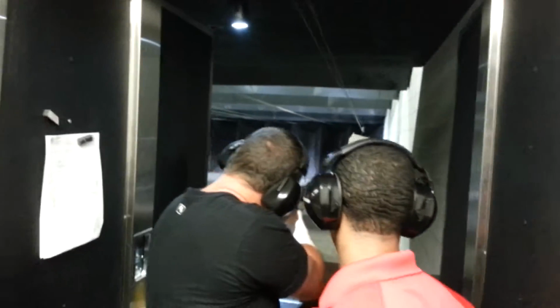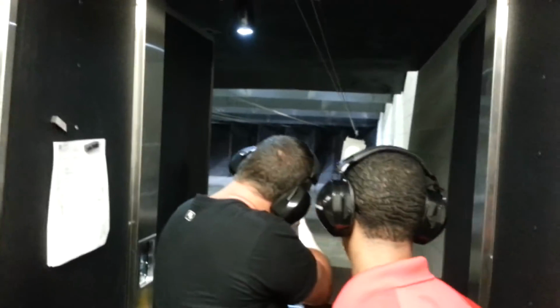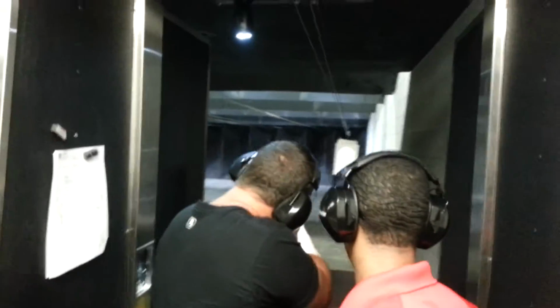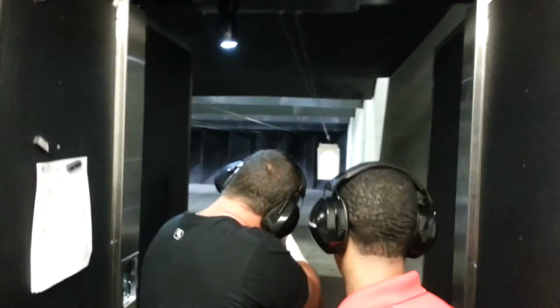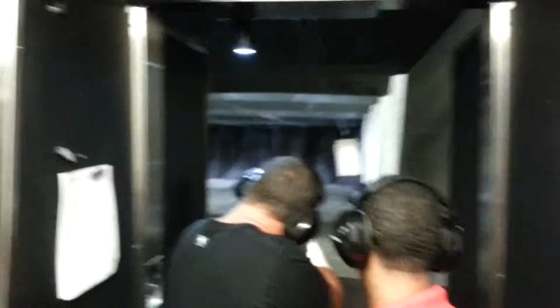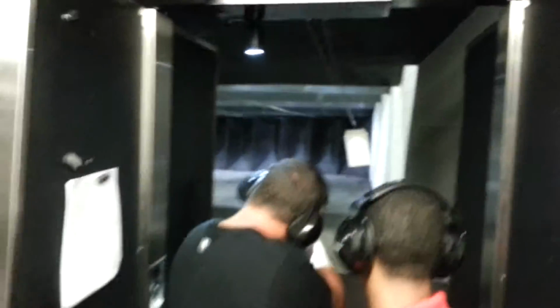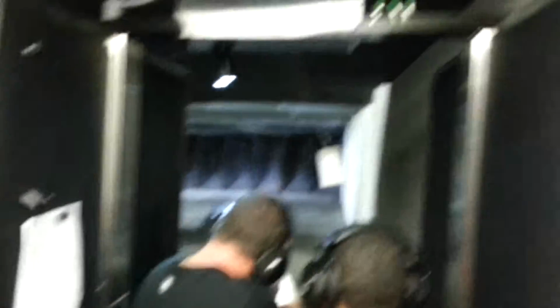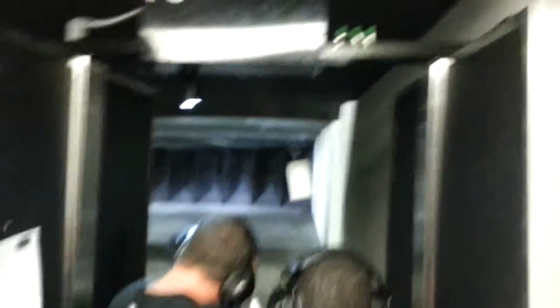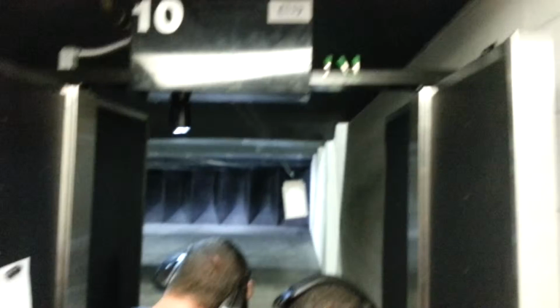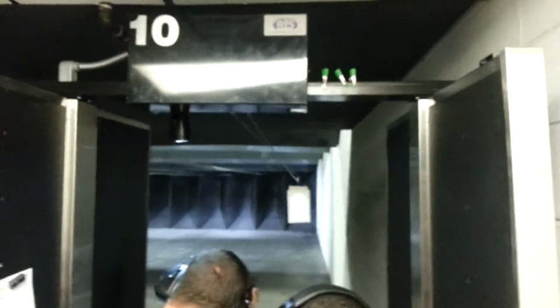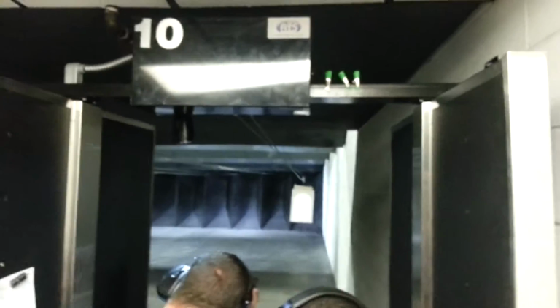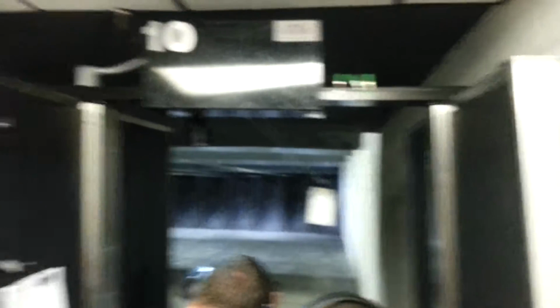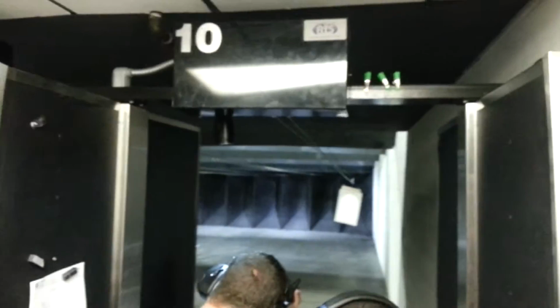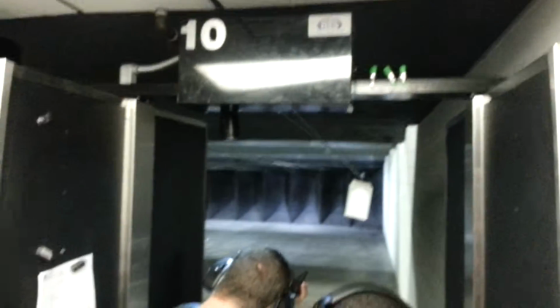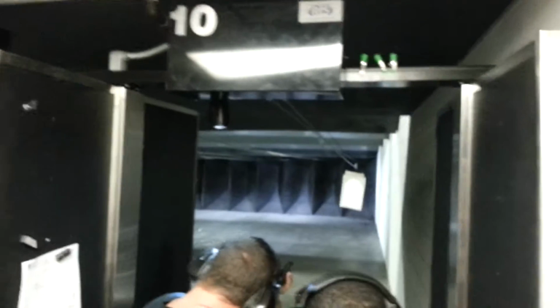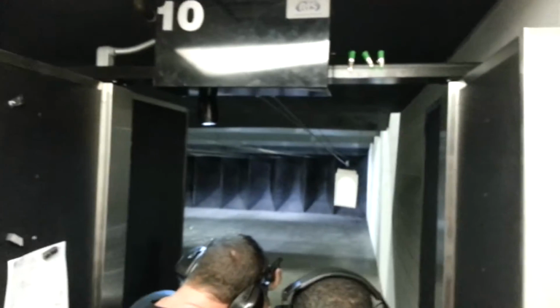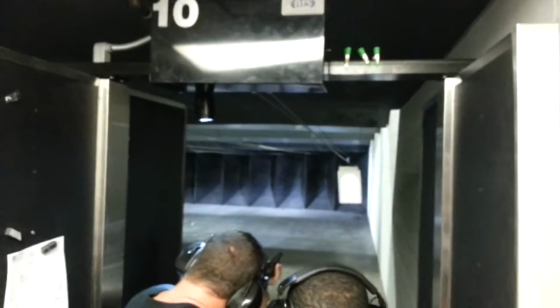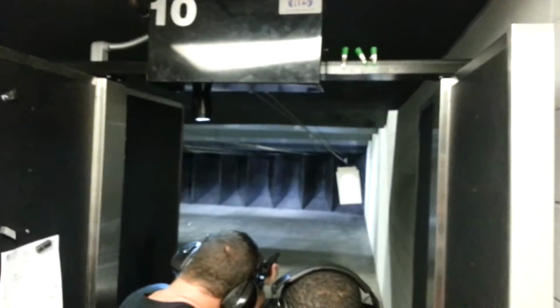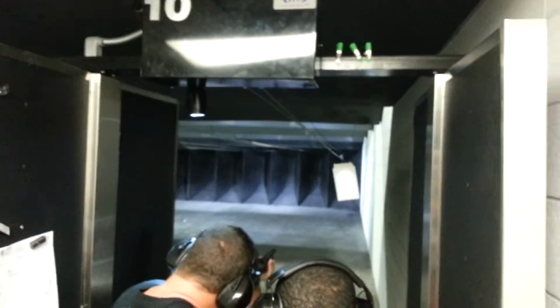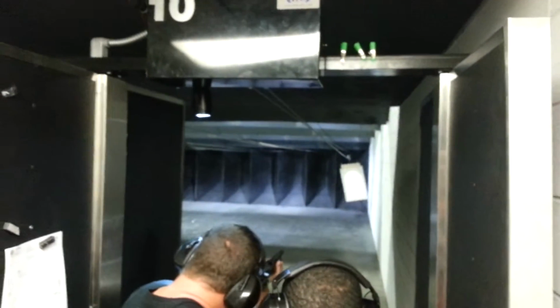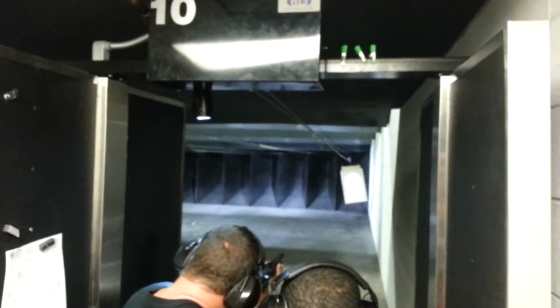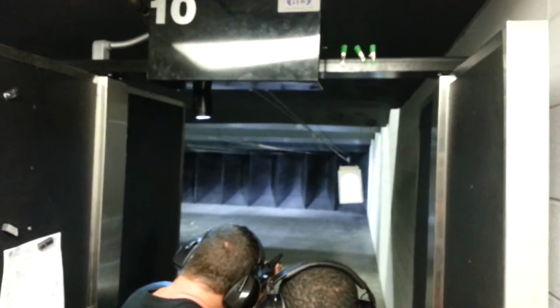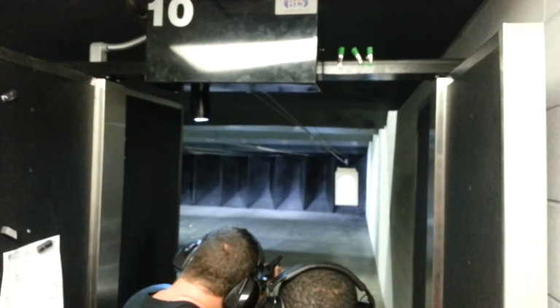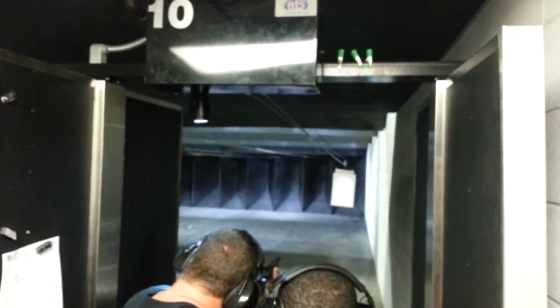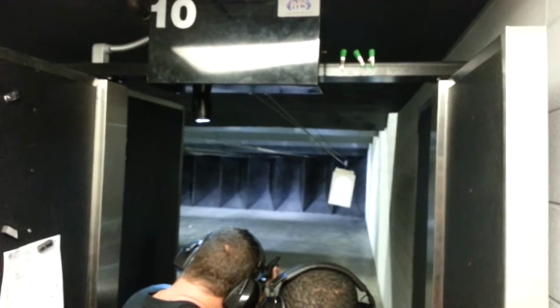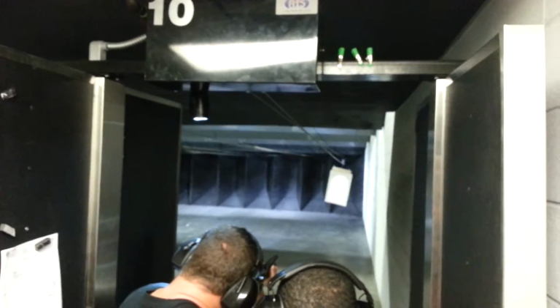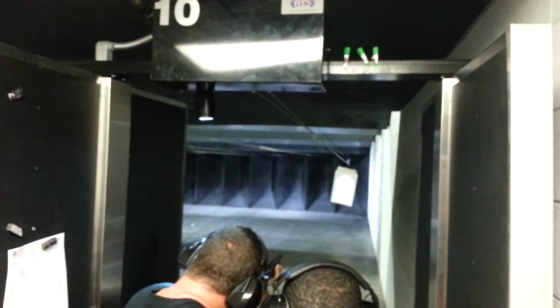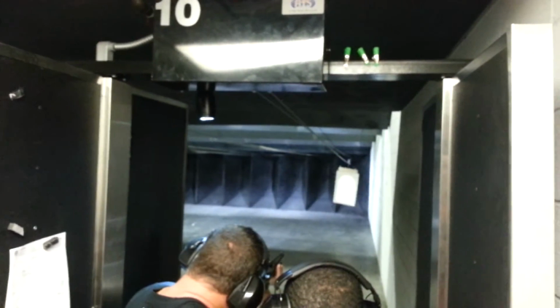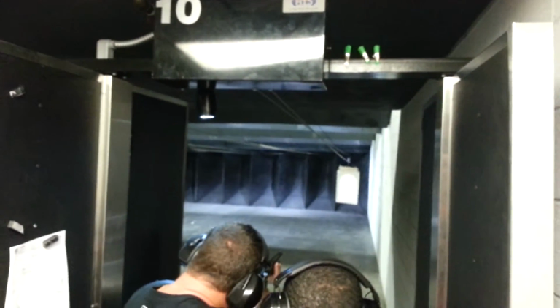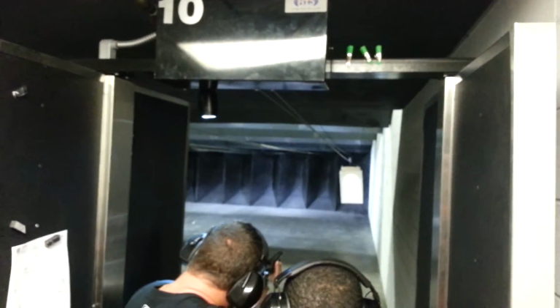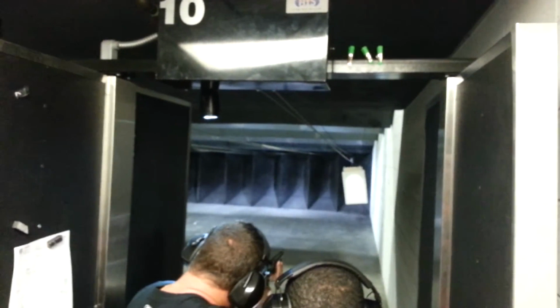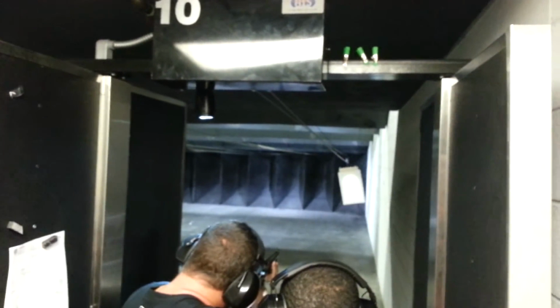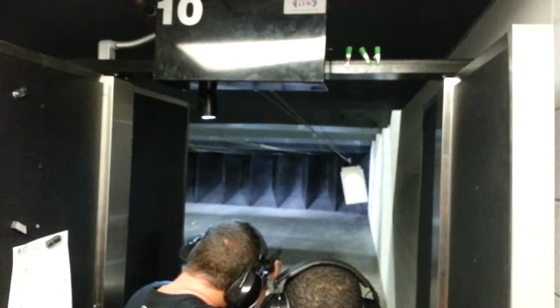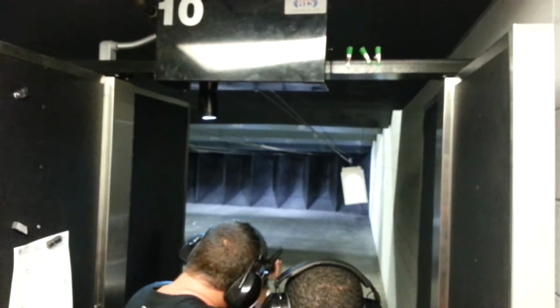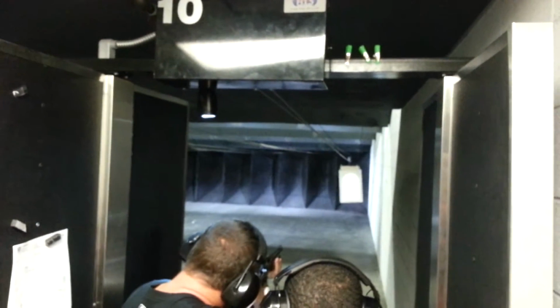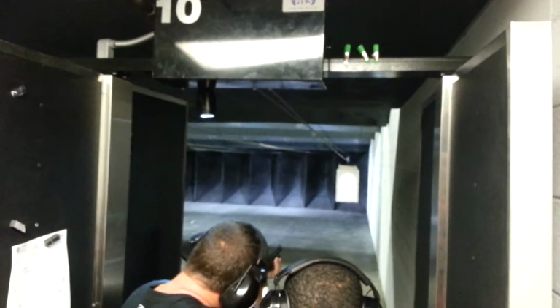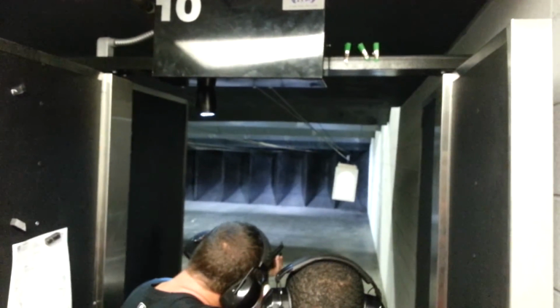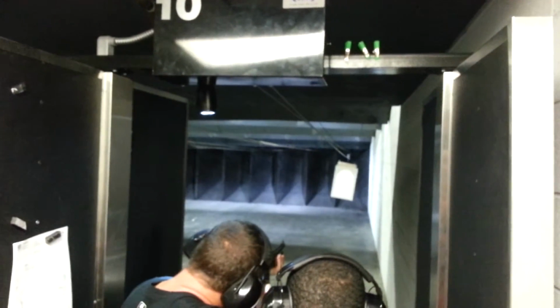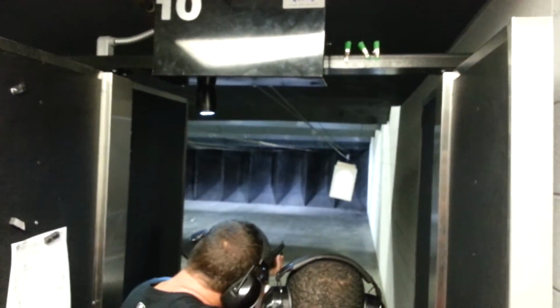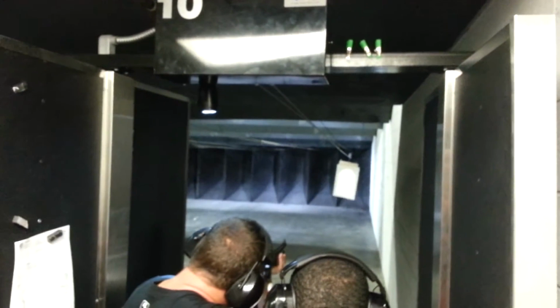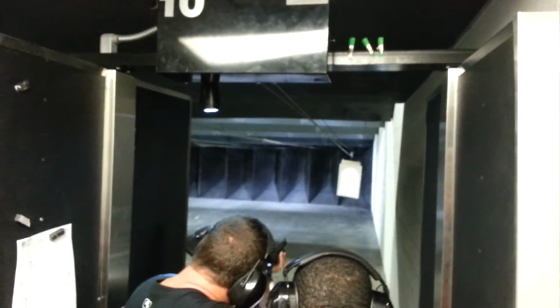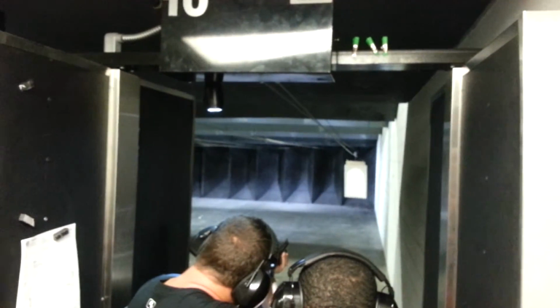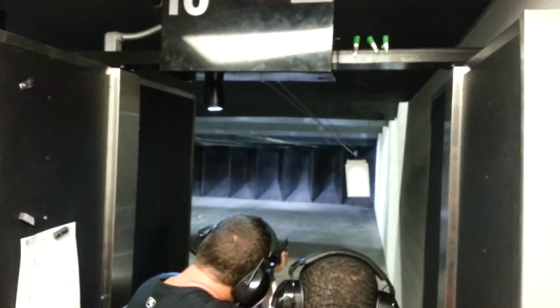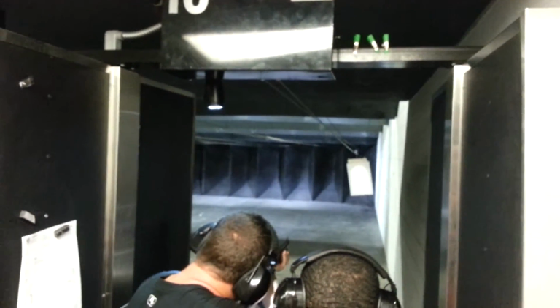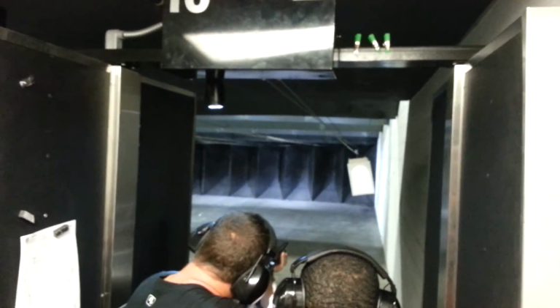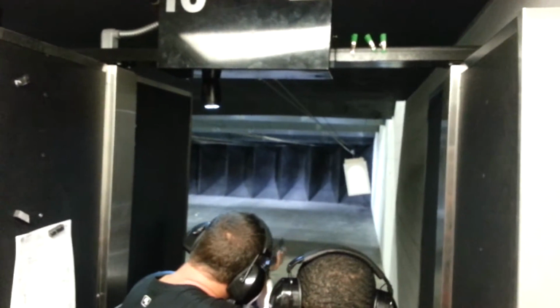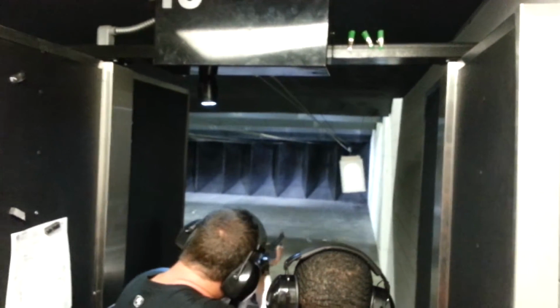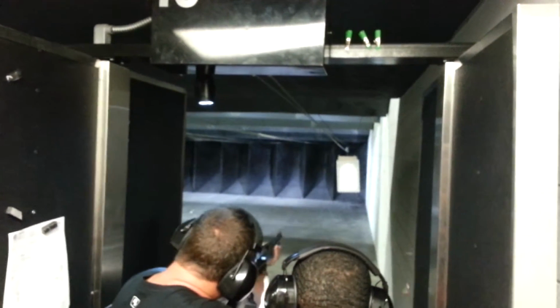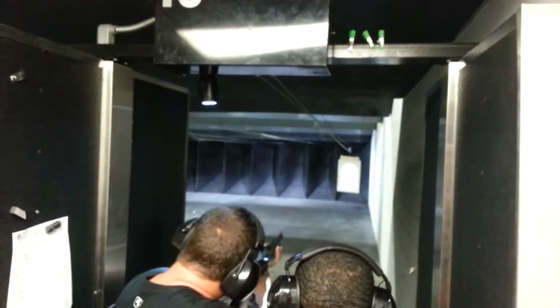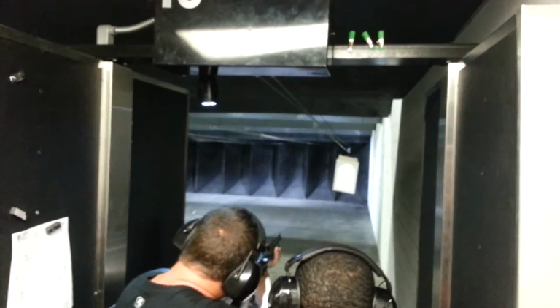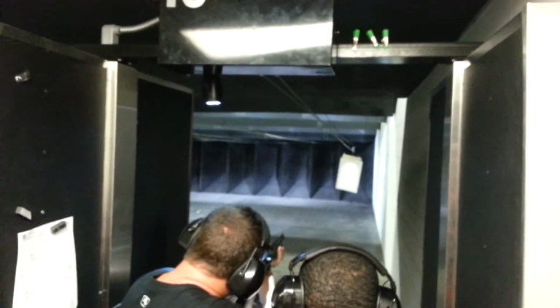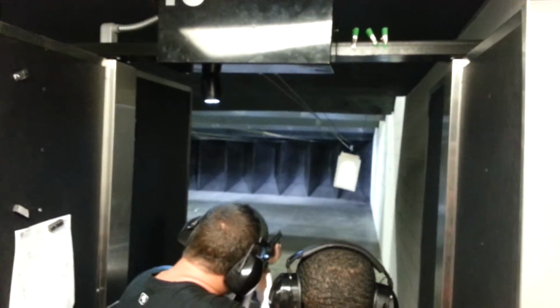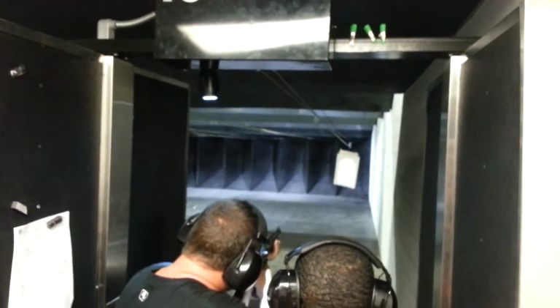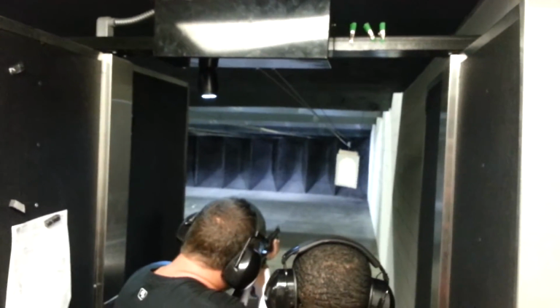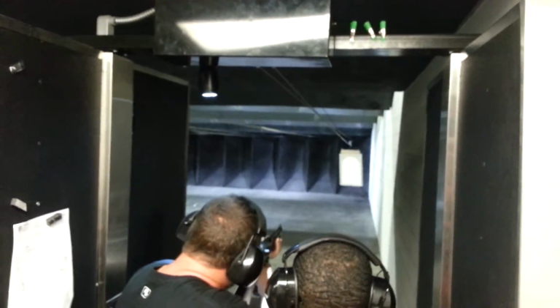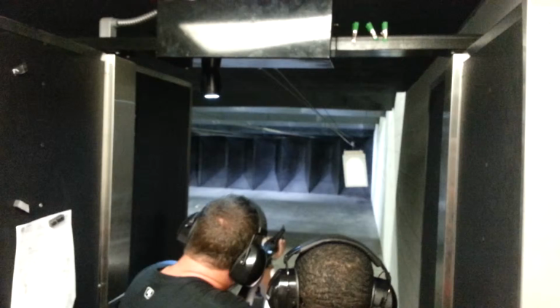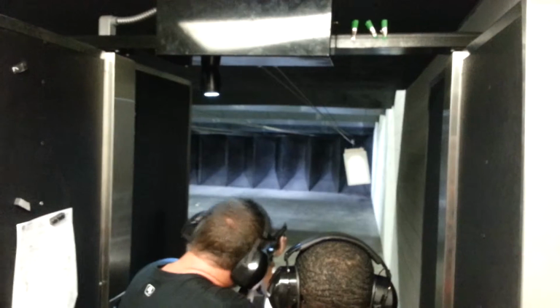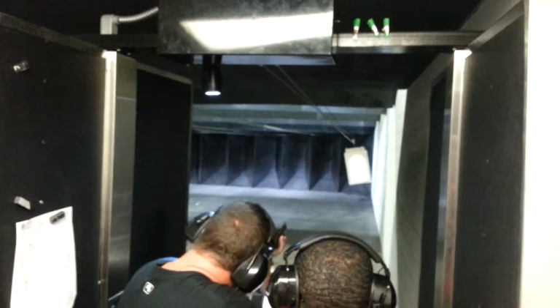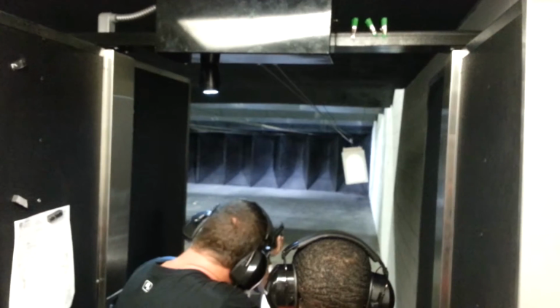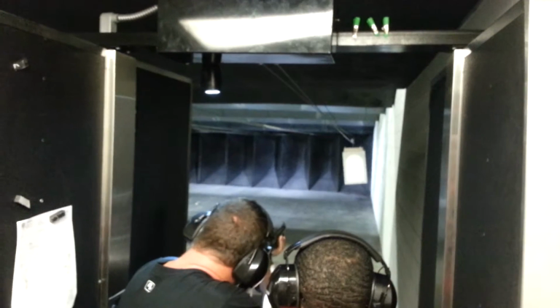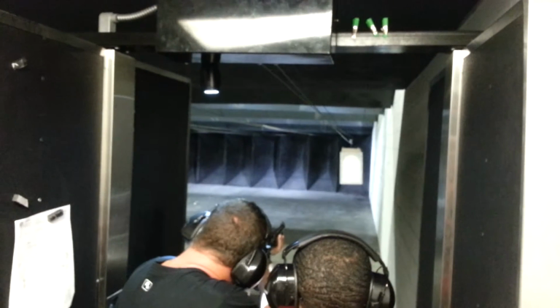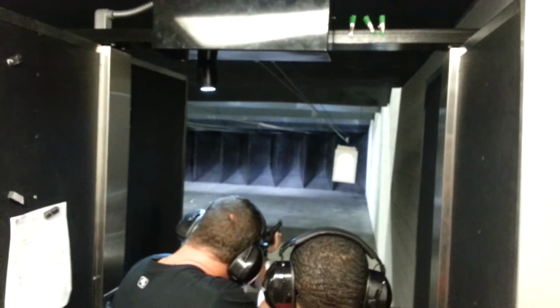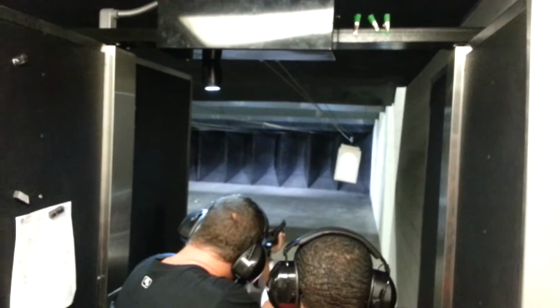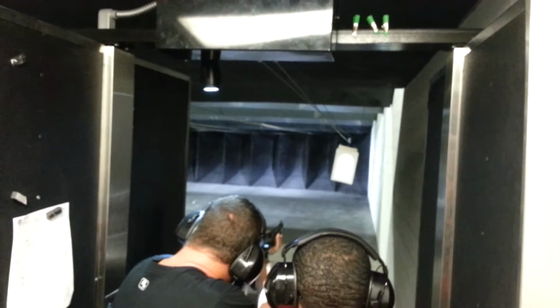I can't see. Alright. There we go. There we go. There we go. Nice.